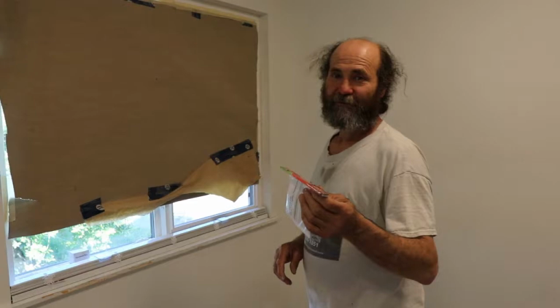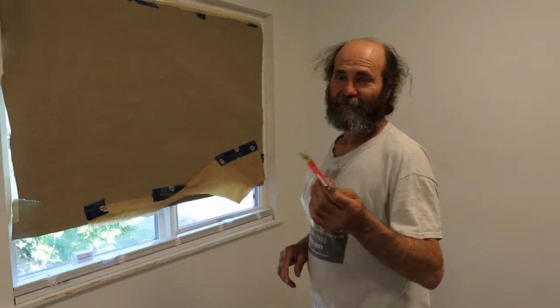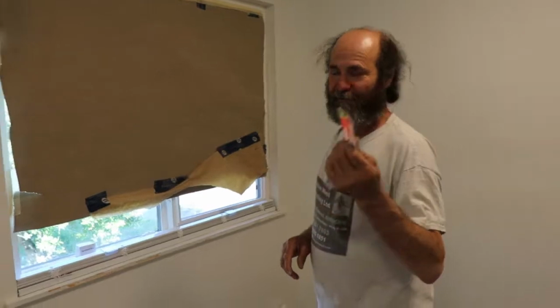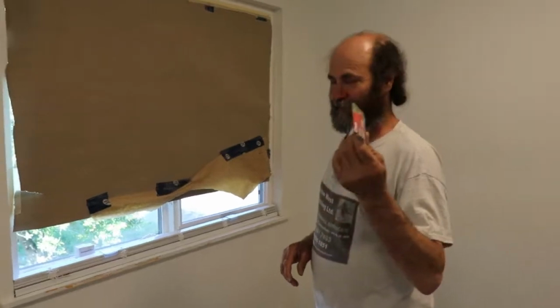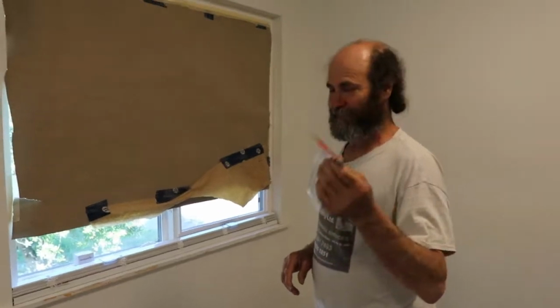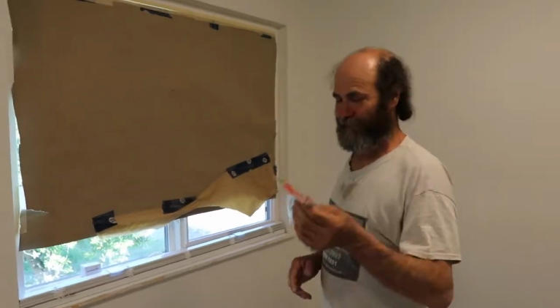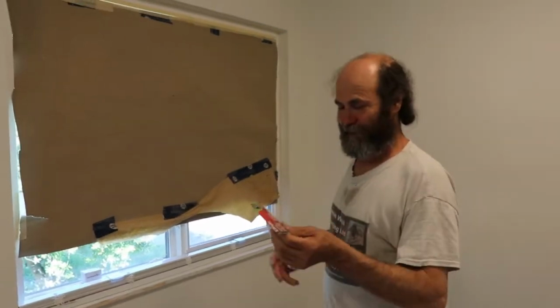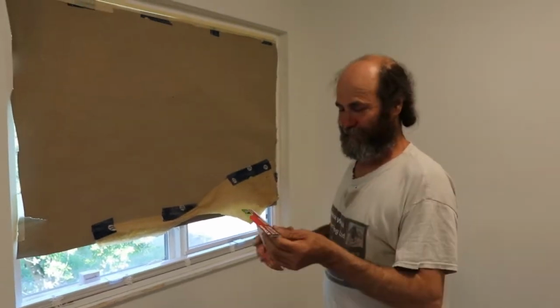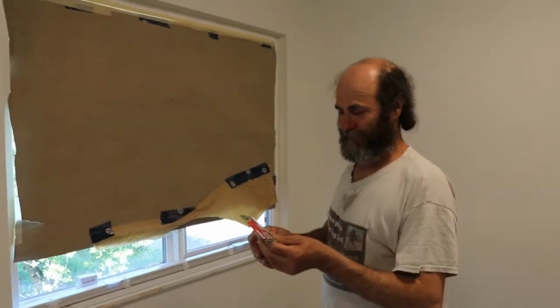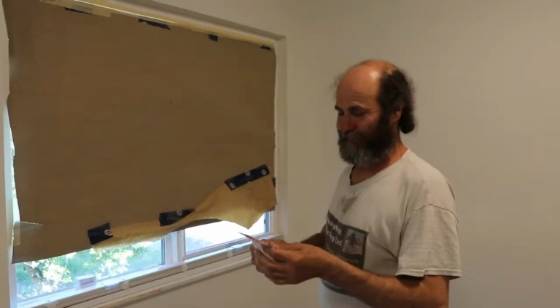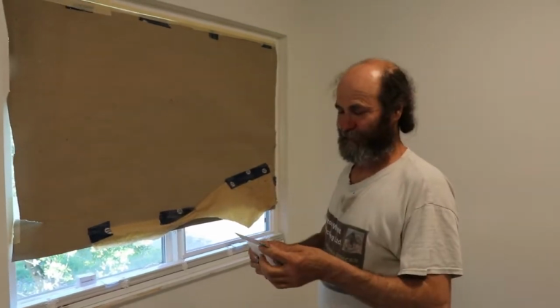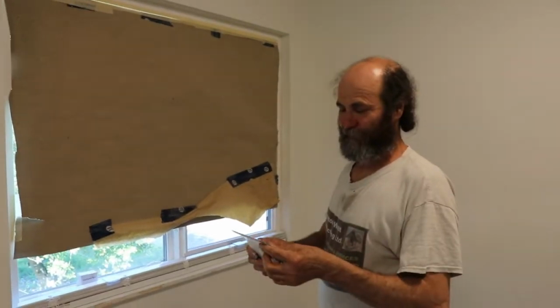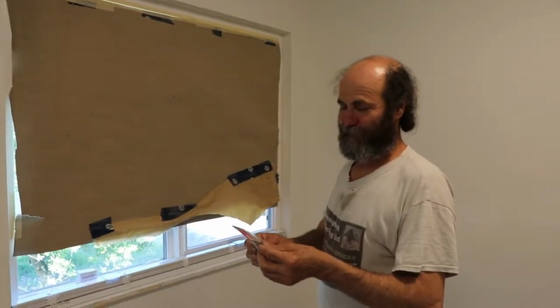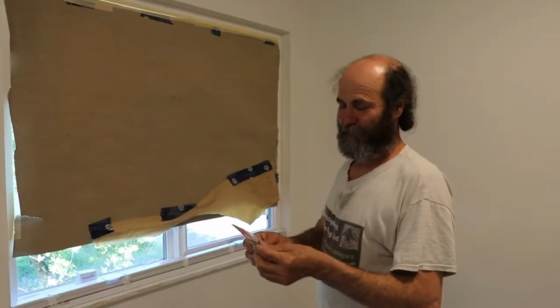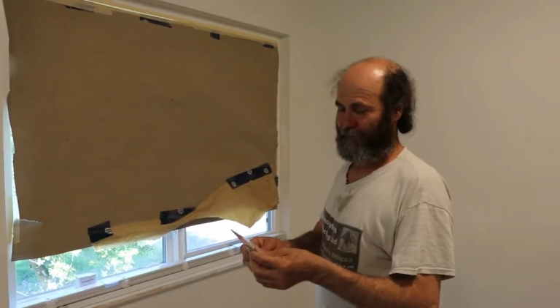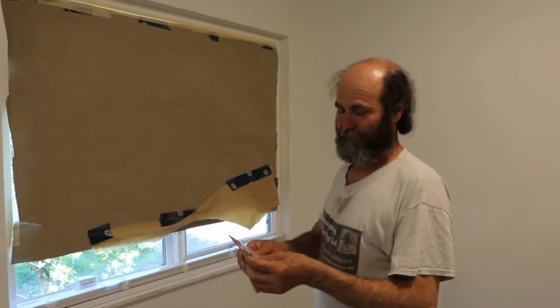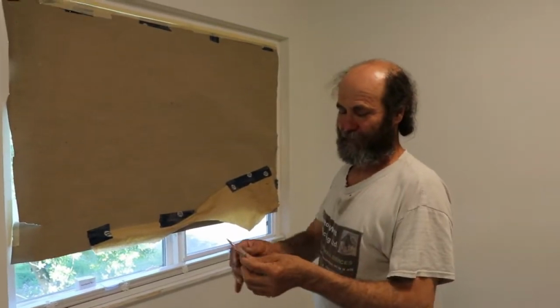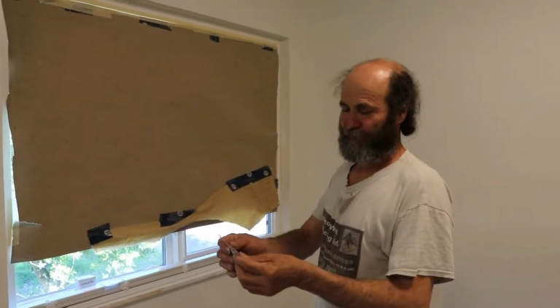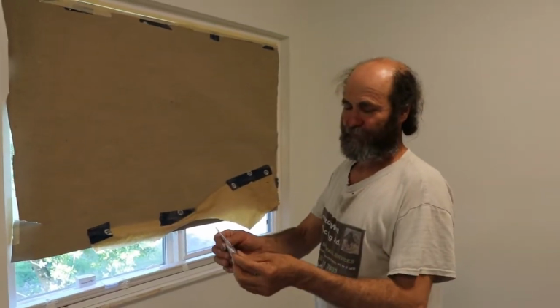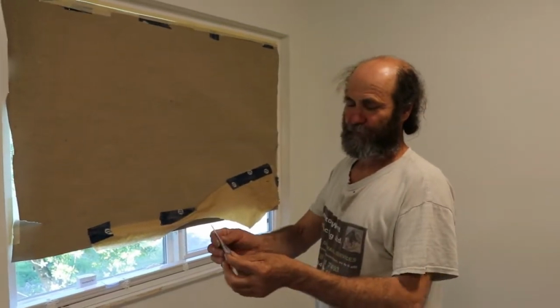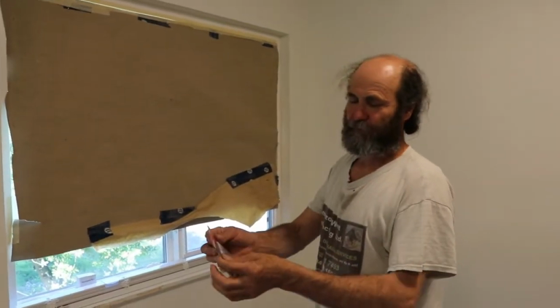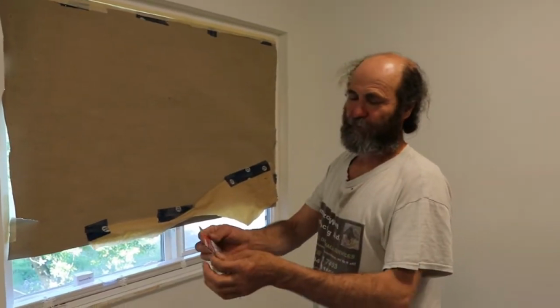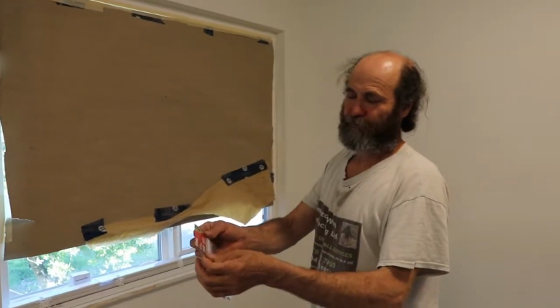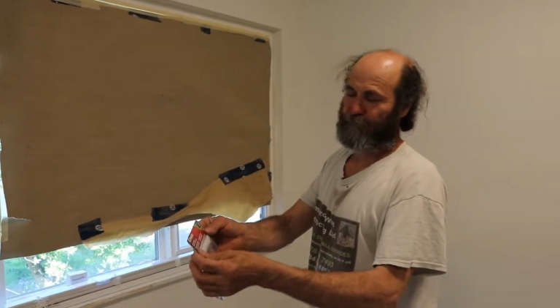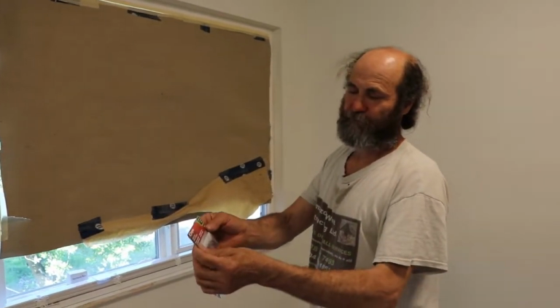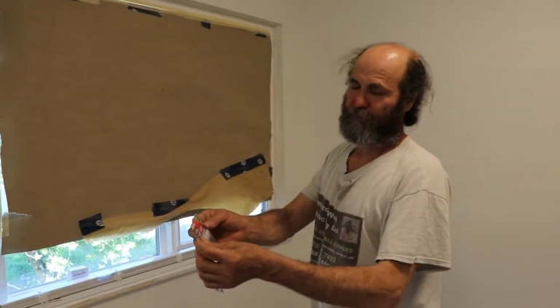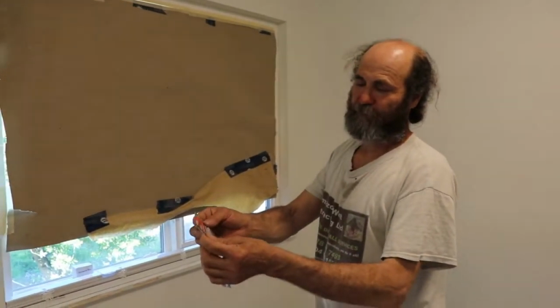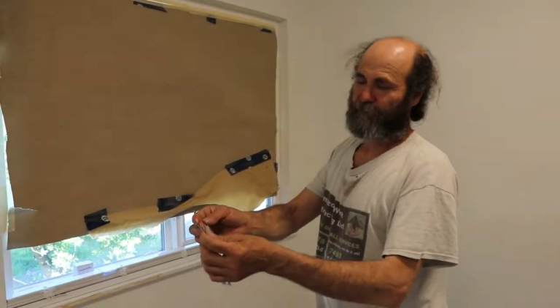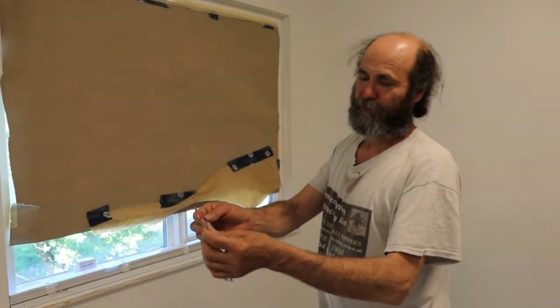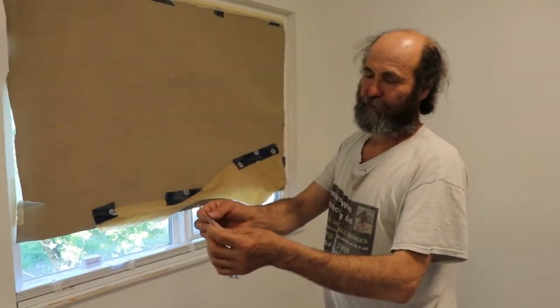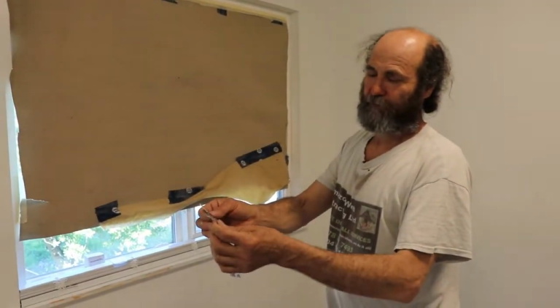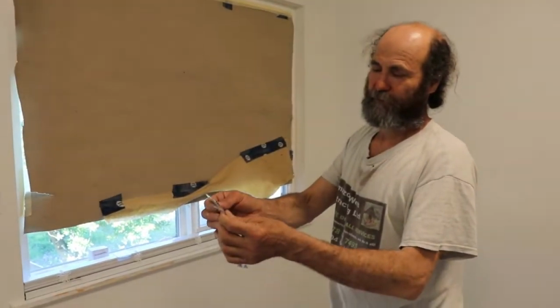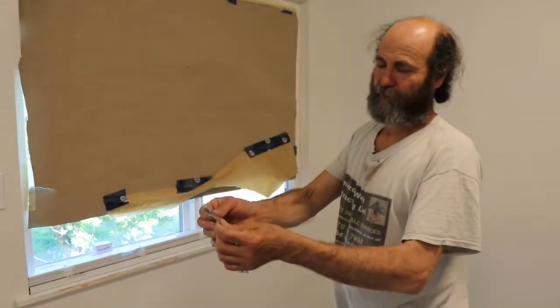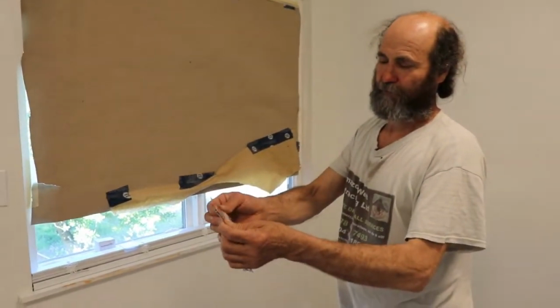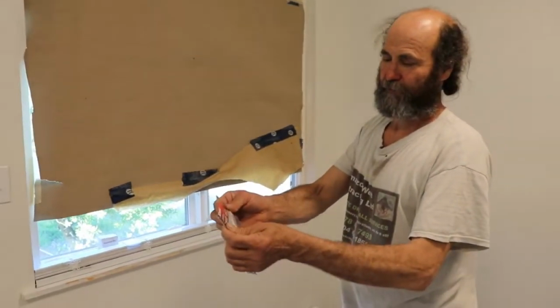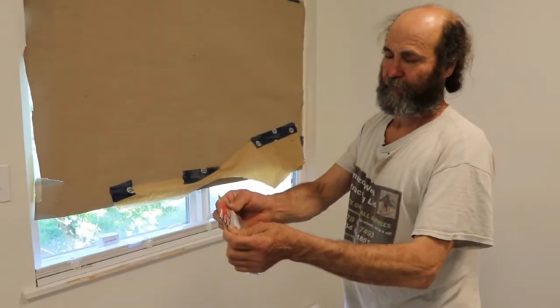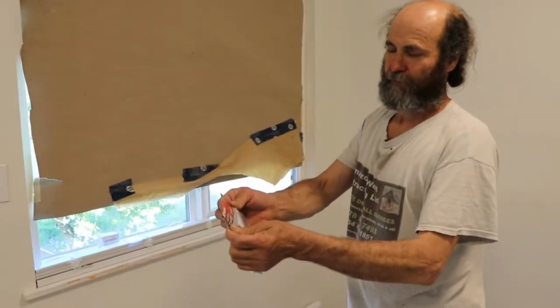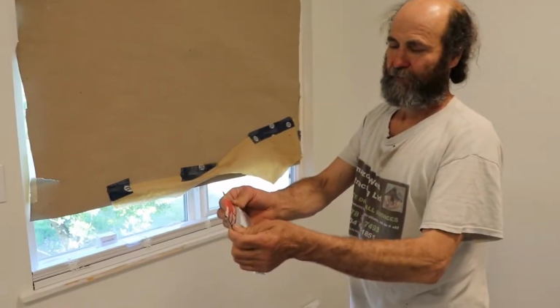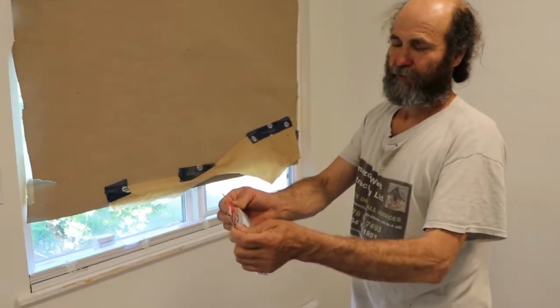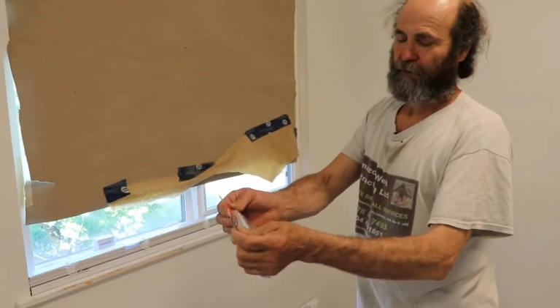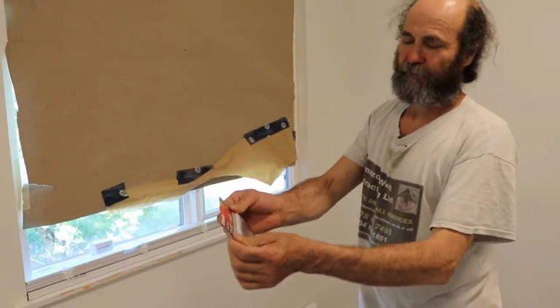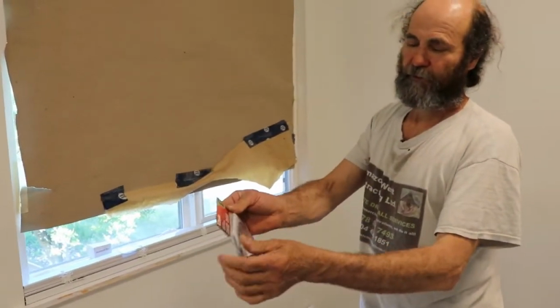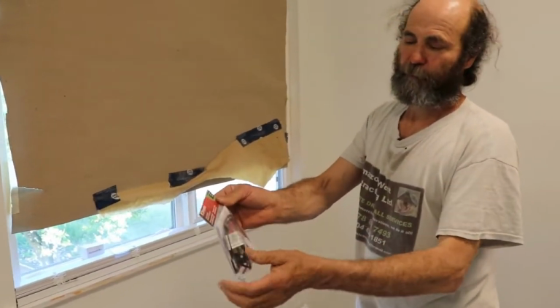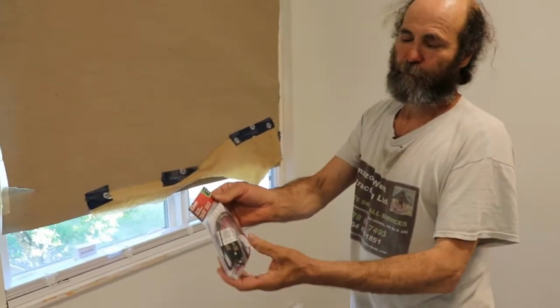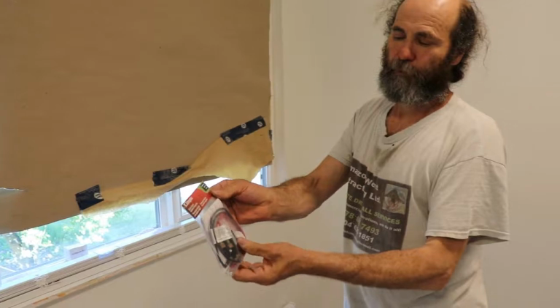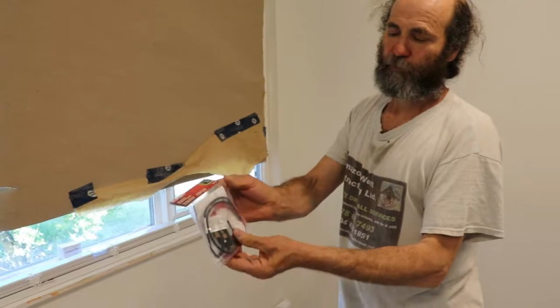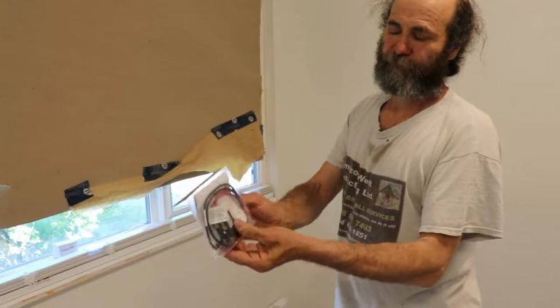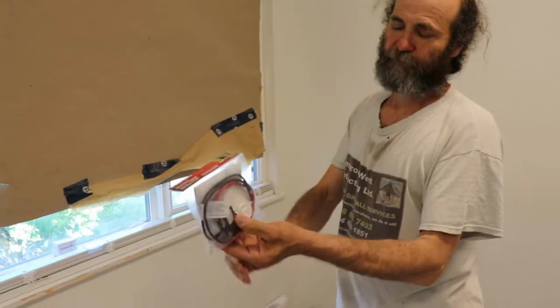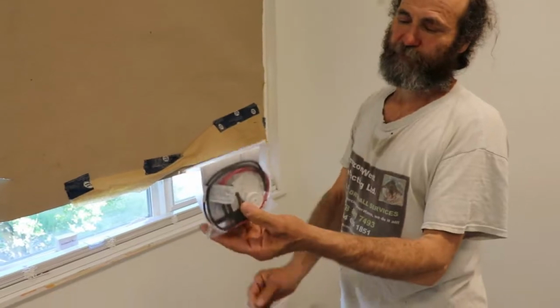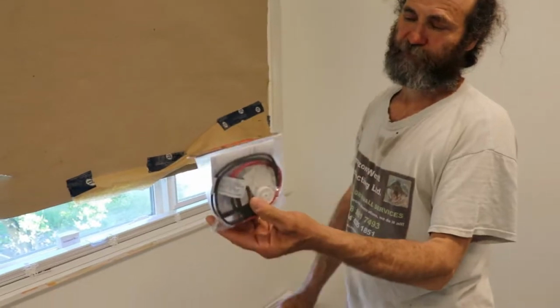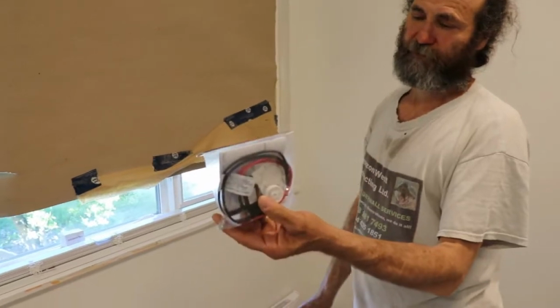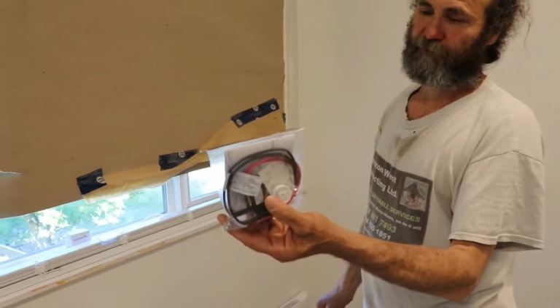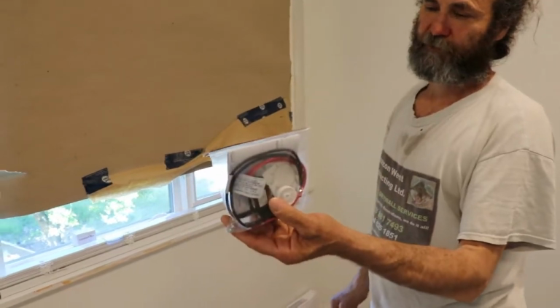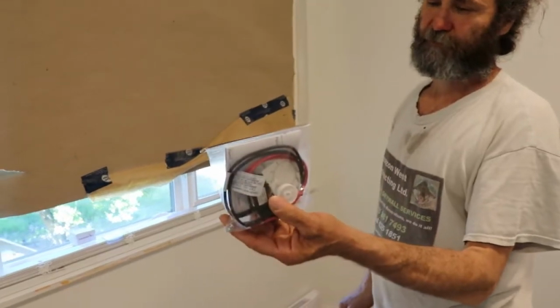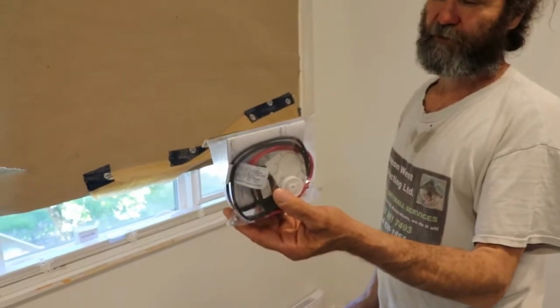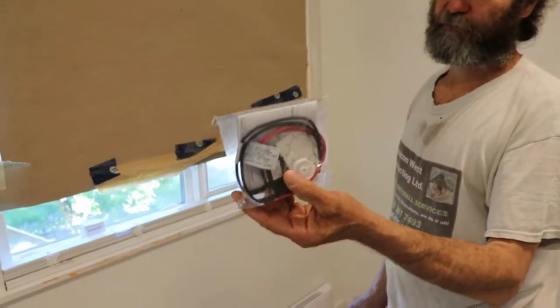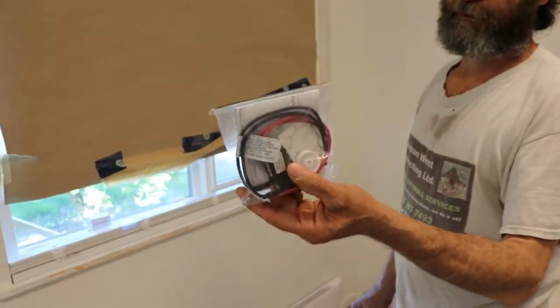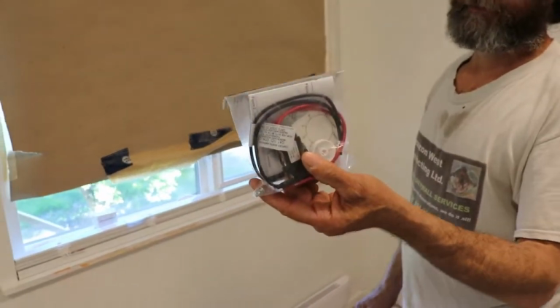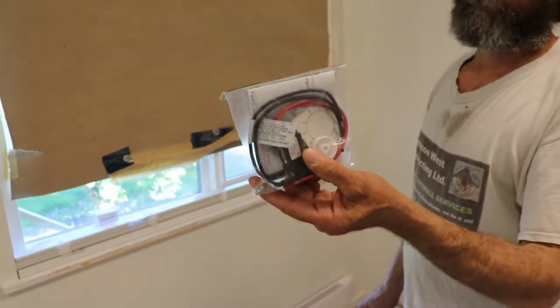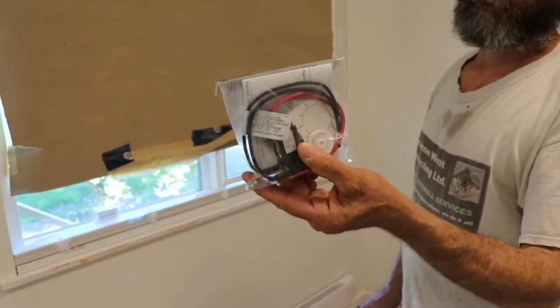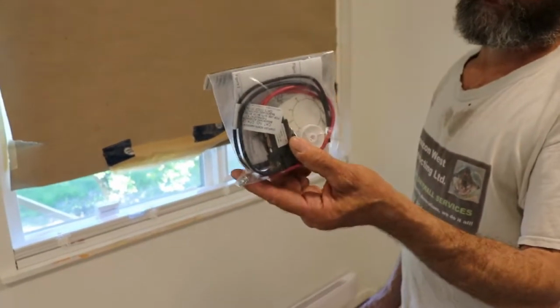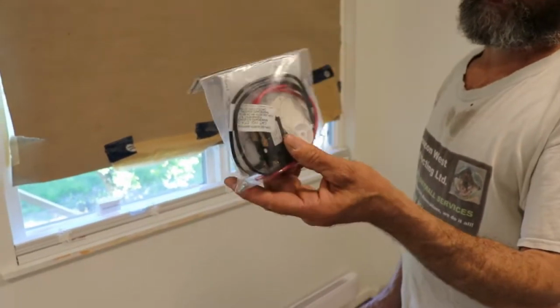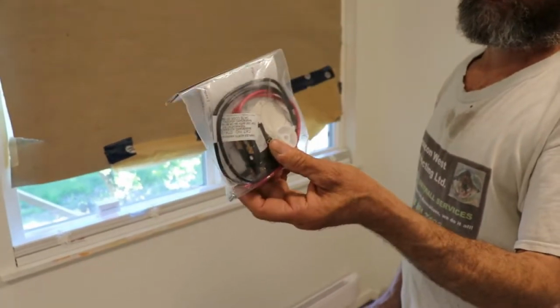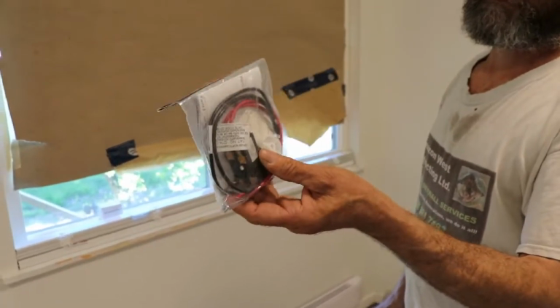Hello guys, in this video I'm gonna show you how to install a double thermostat on a baseboard heater.